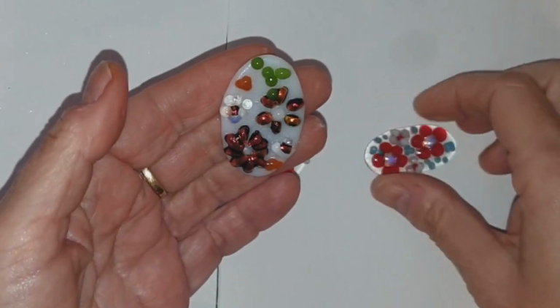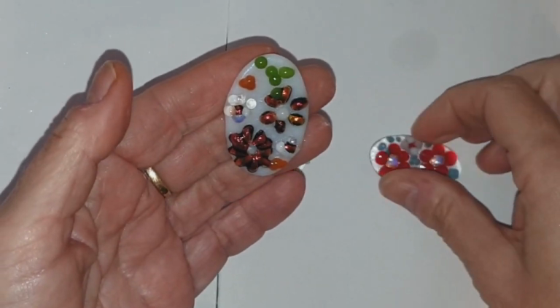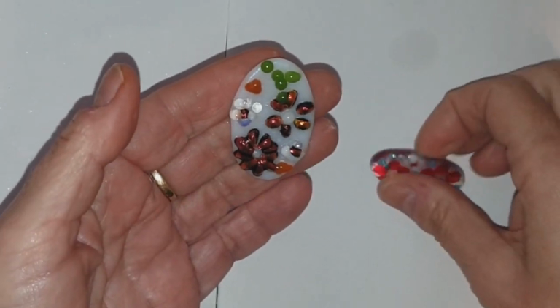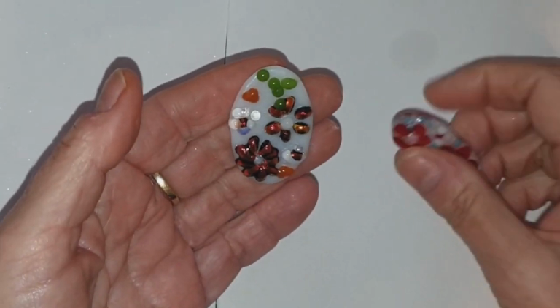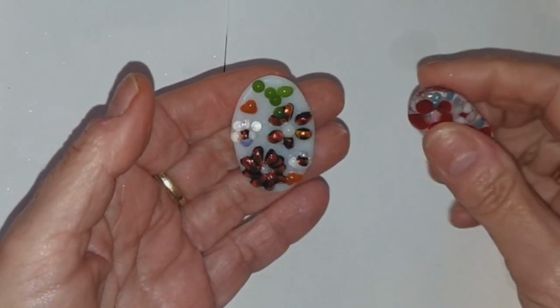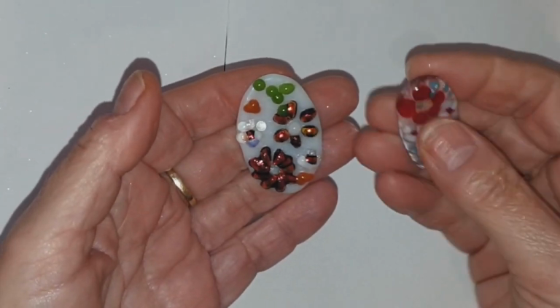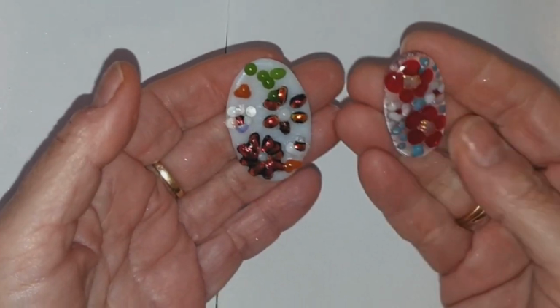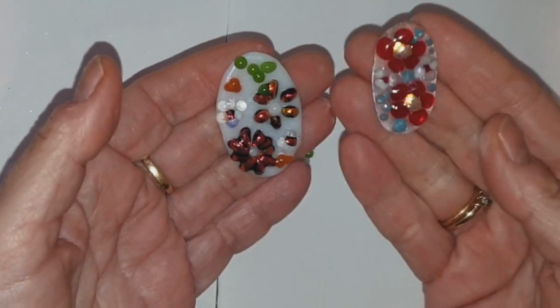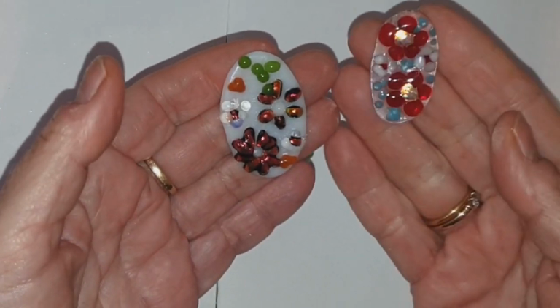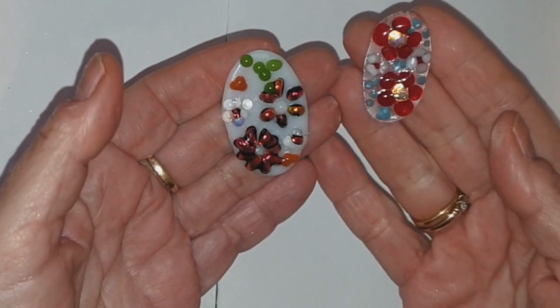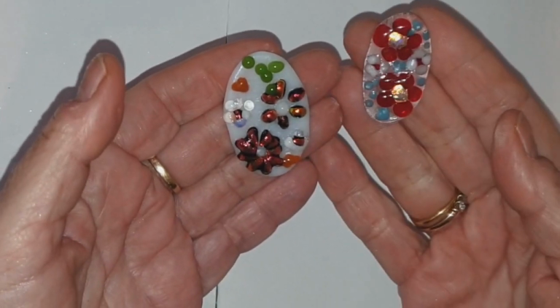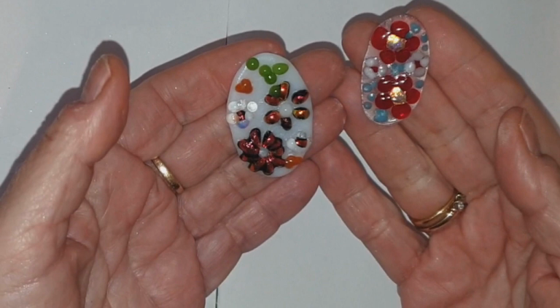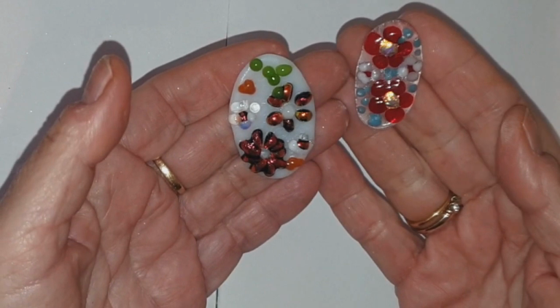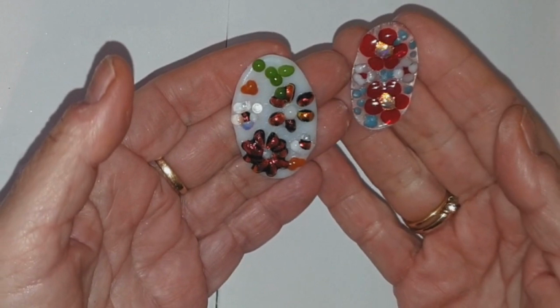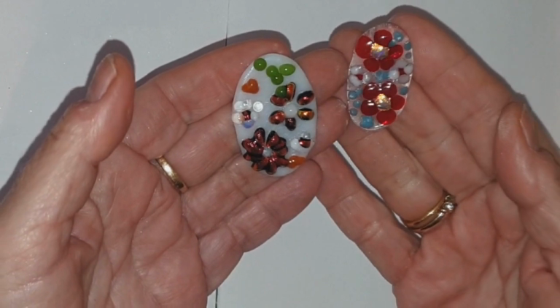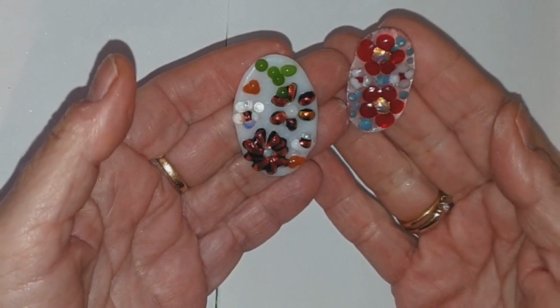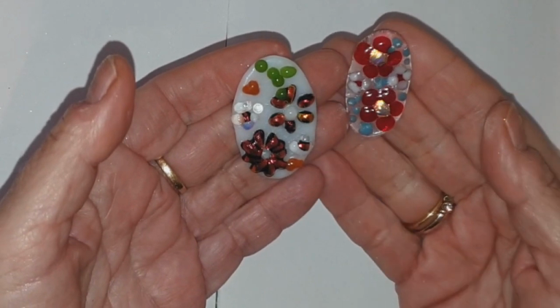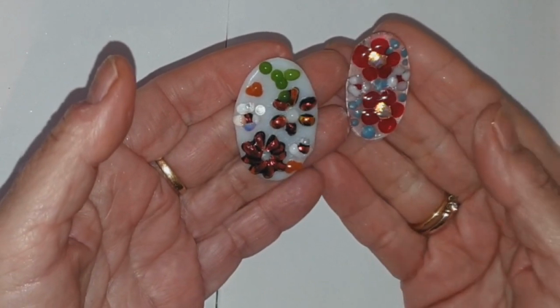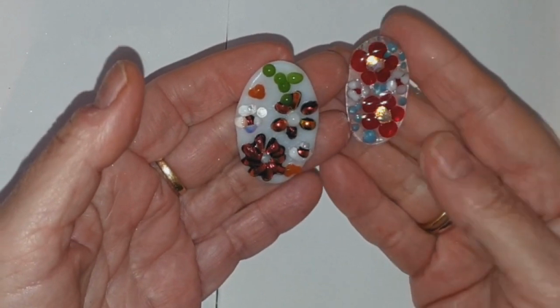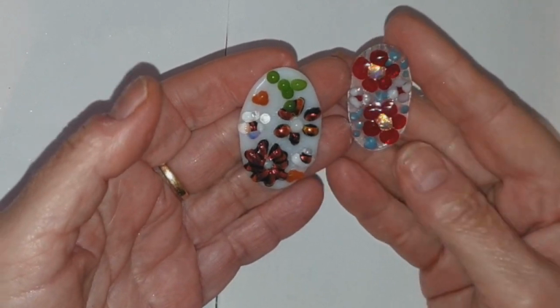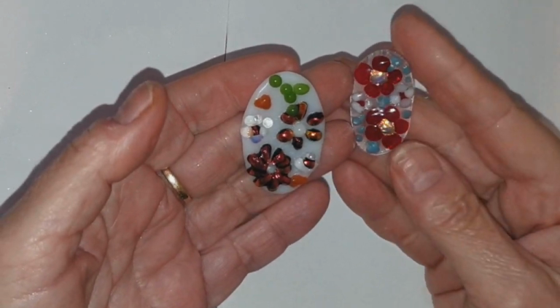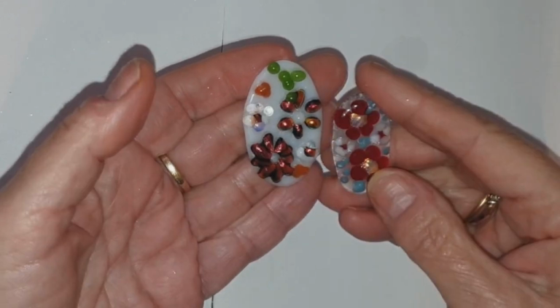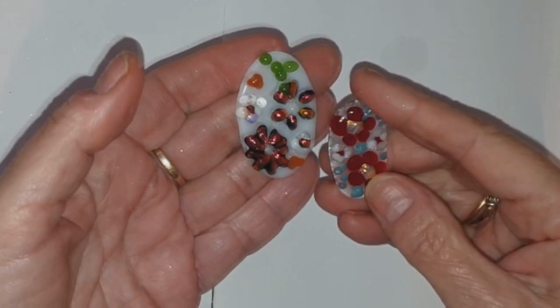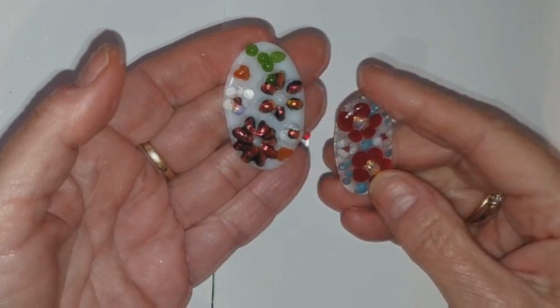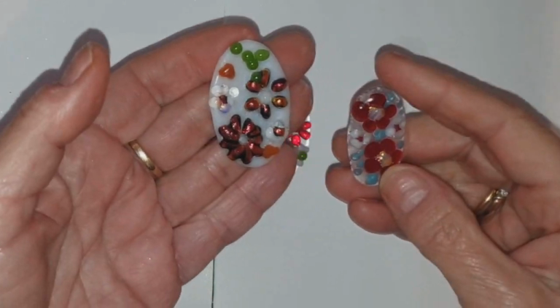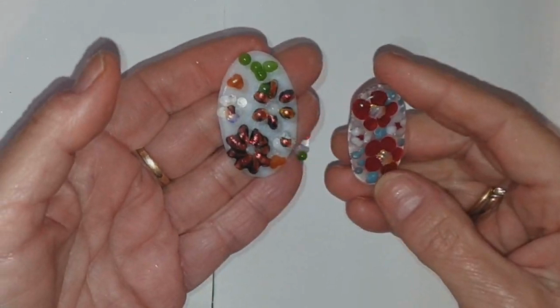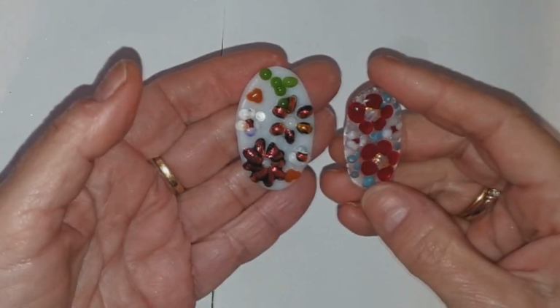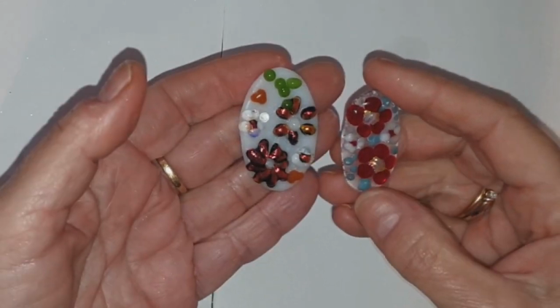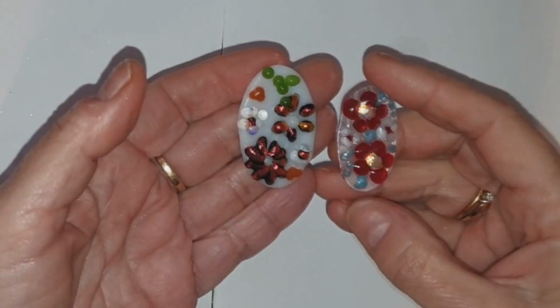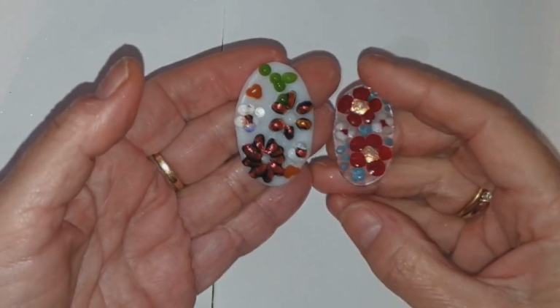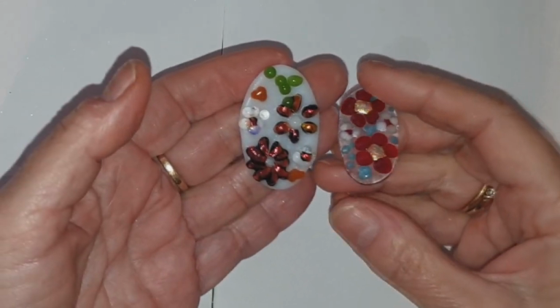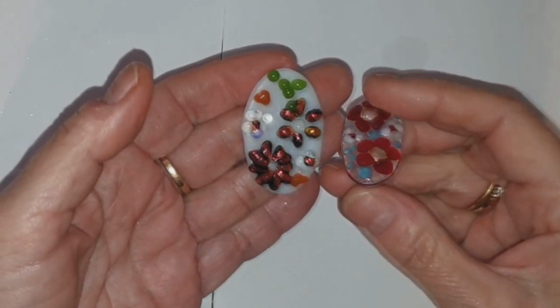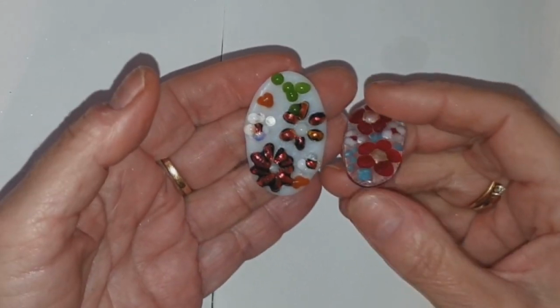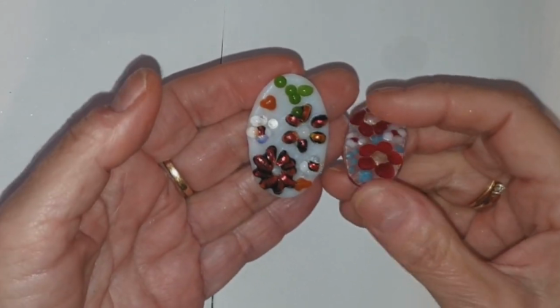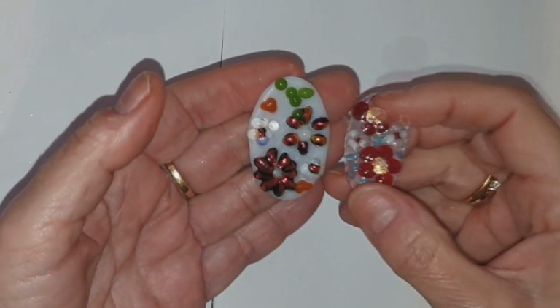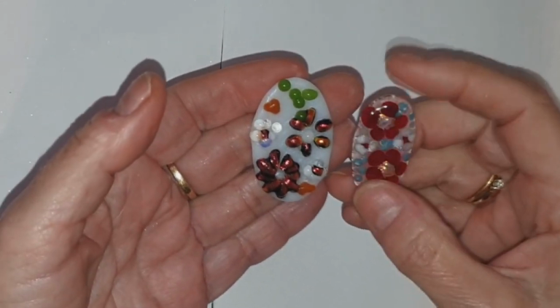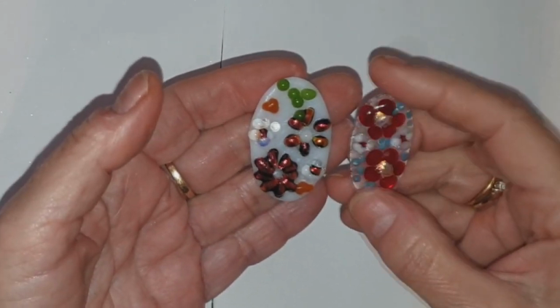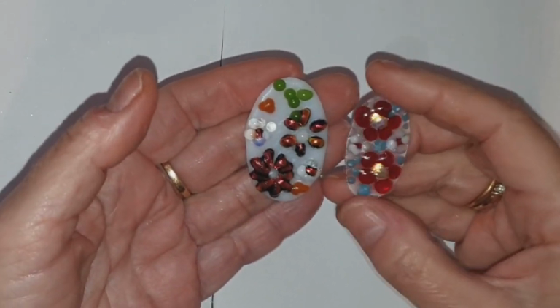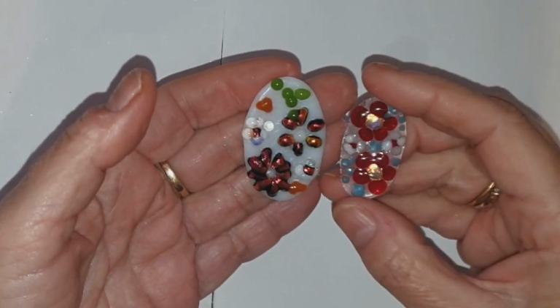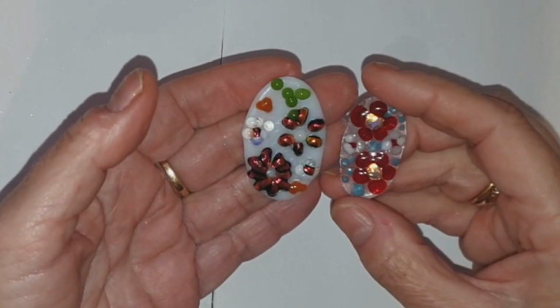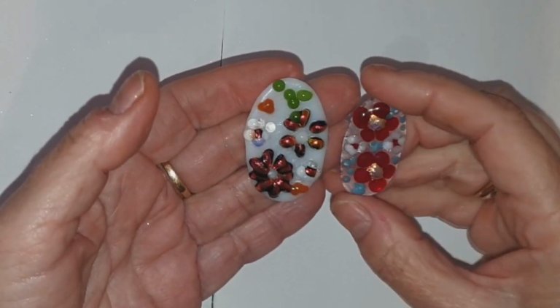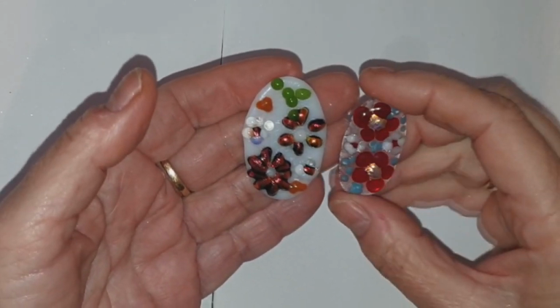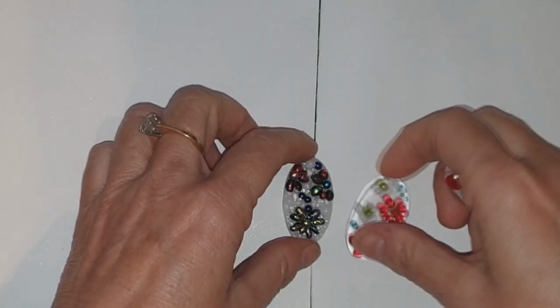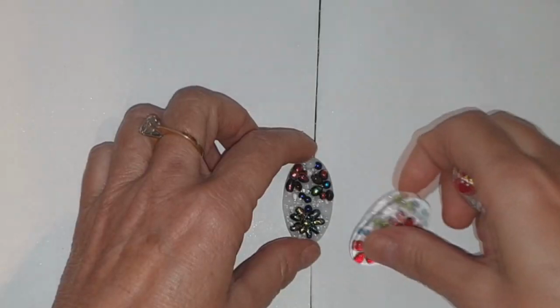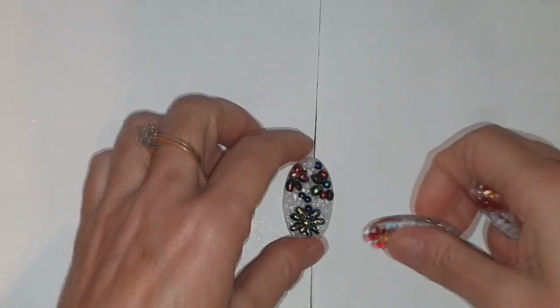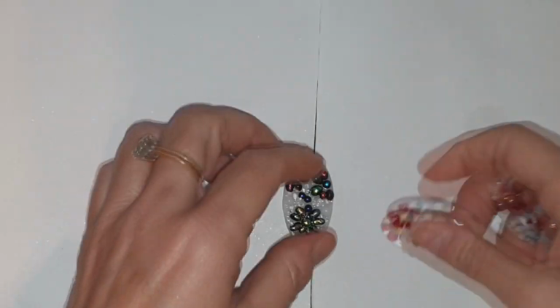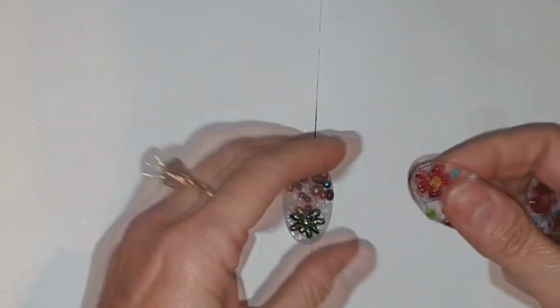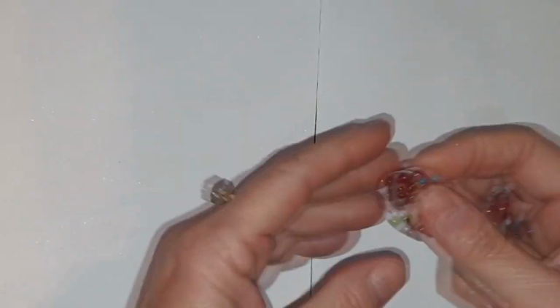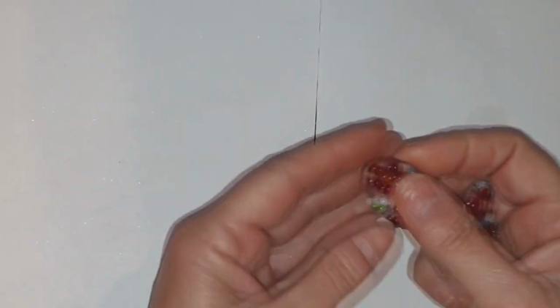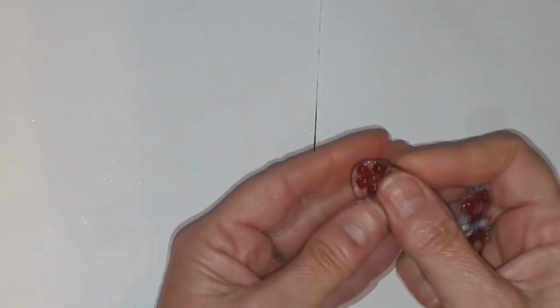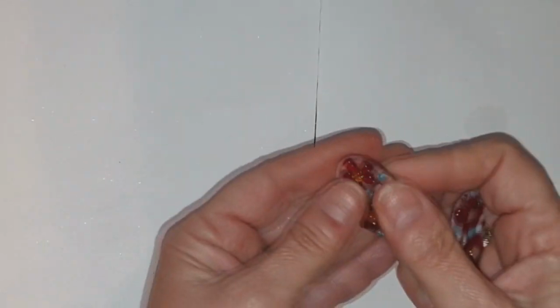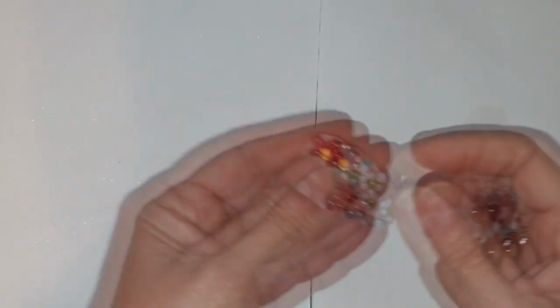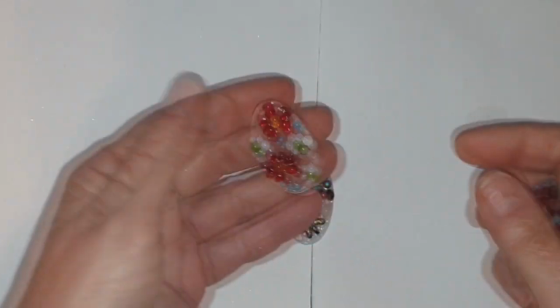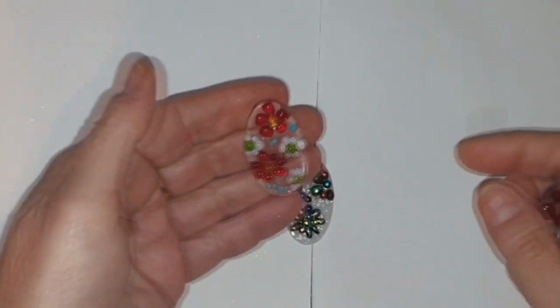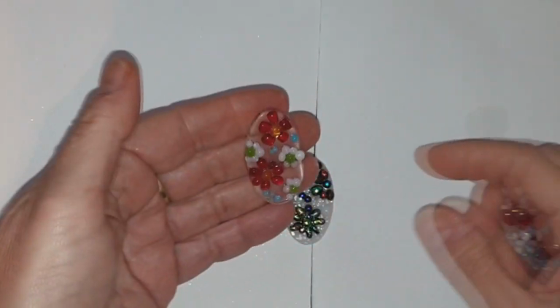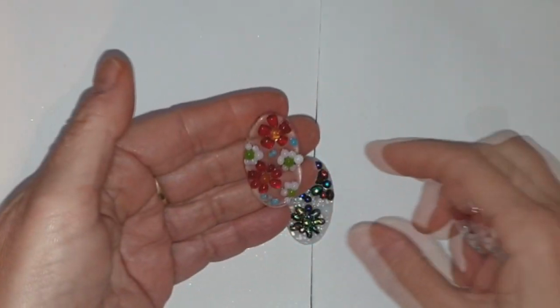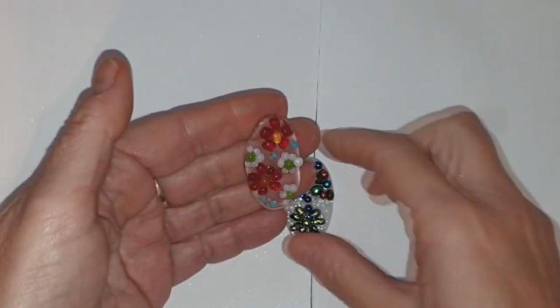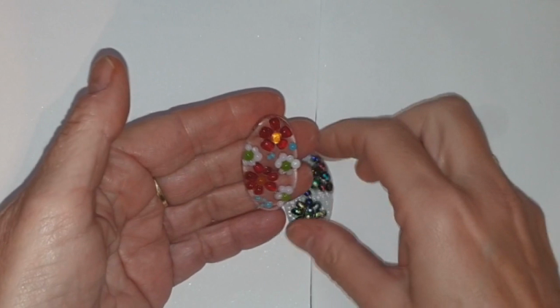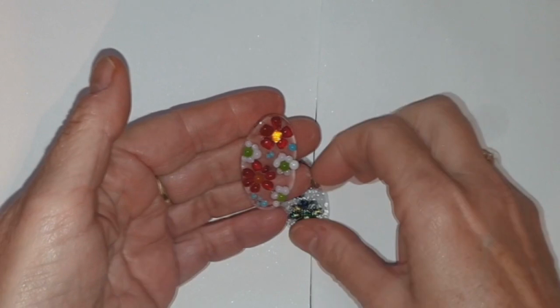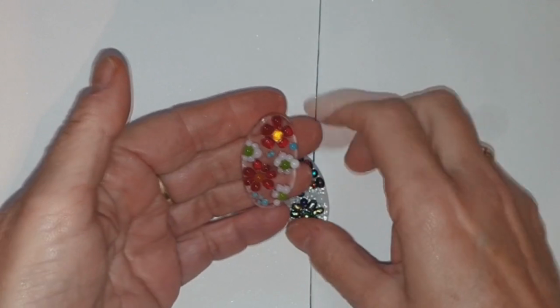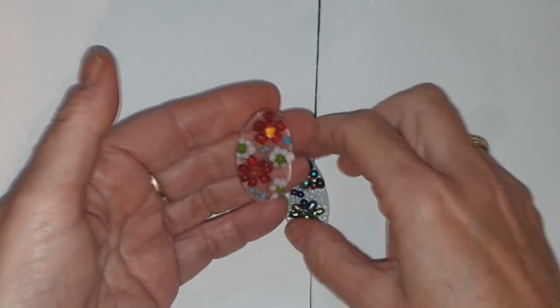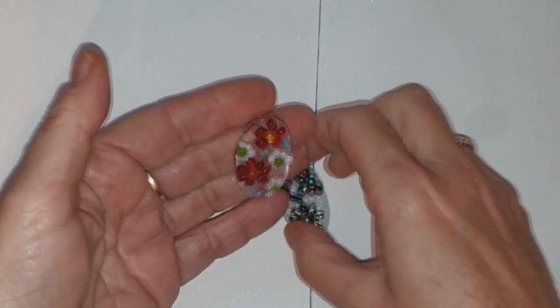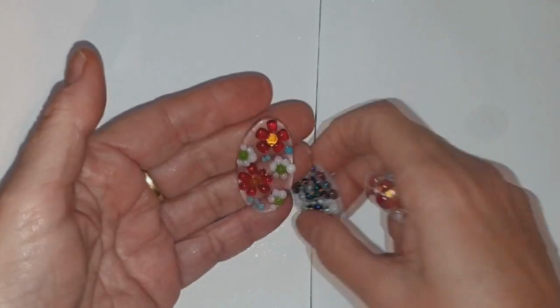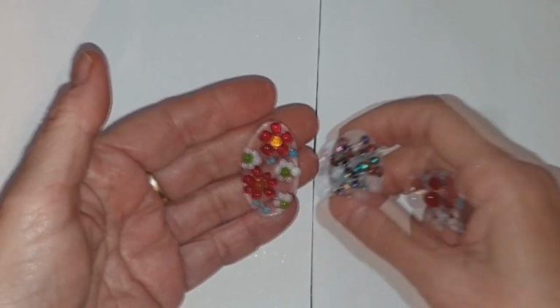I'm going to grind these on the grinder and put them back in for a fire polish just to straighten them up a bit, but these I'm happy with the way that they are.